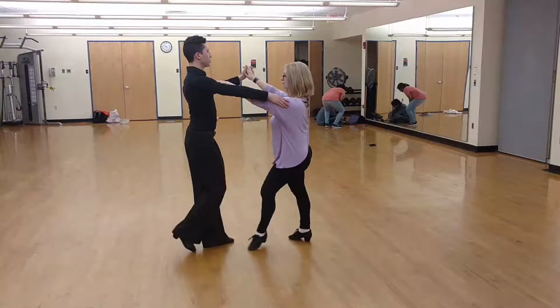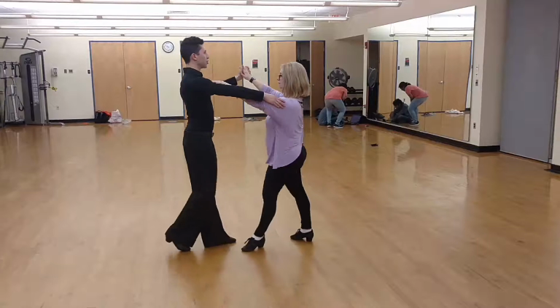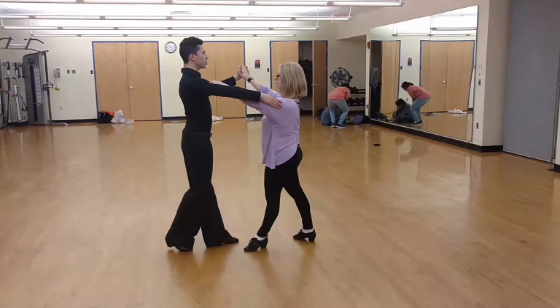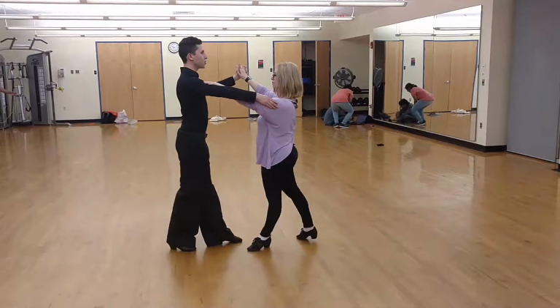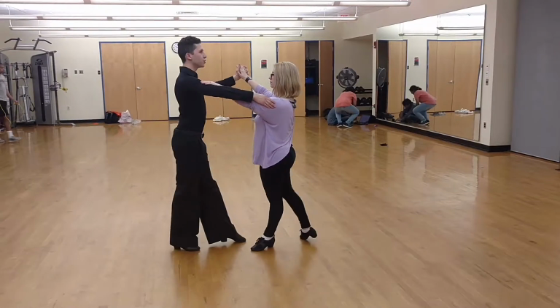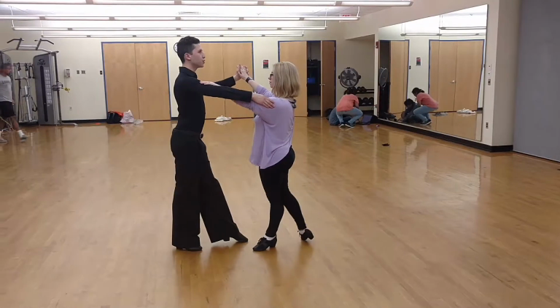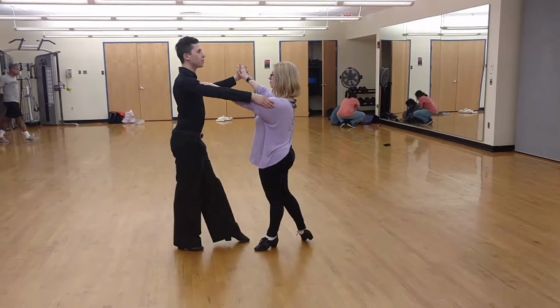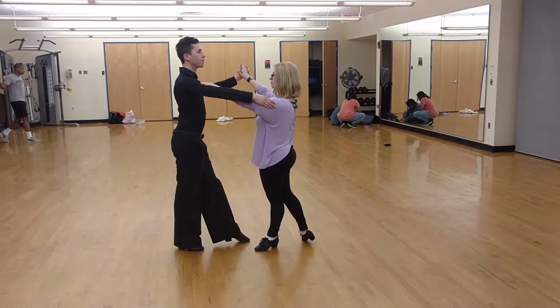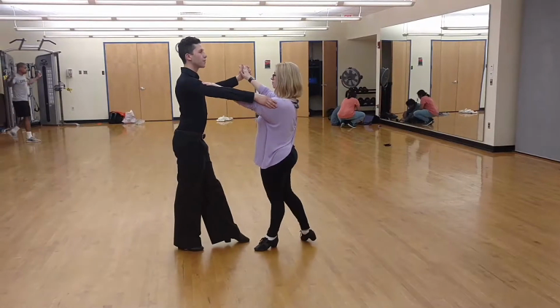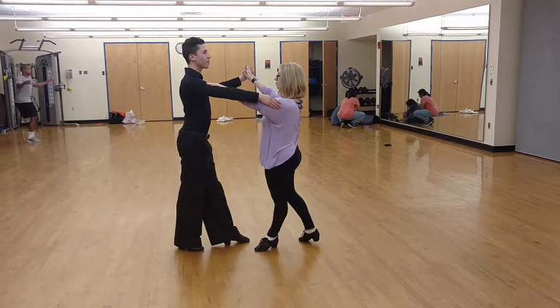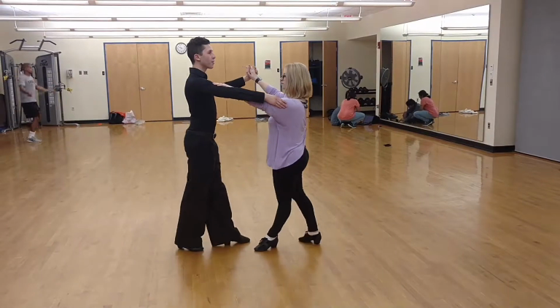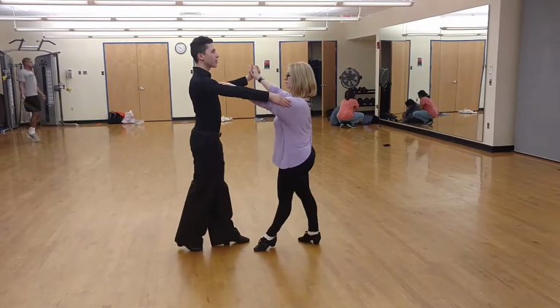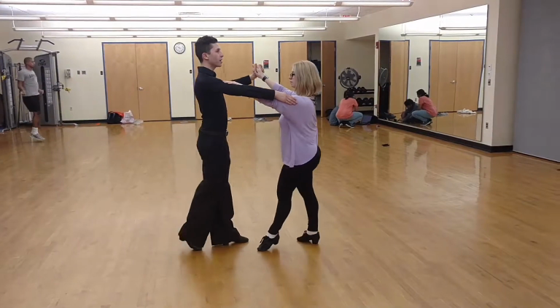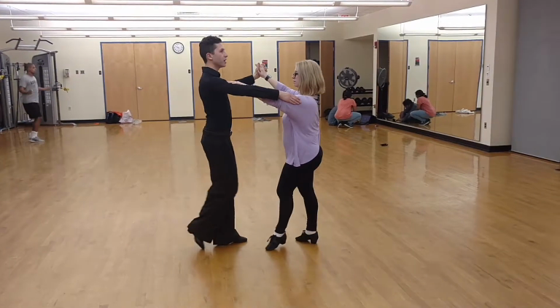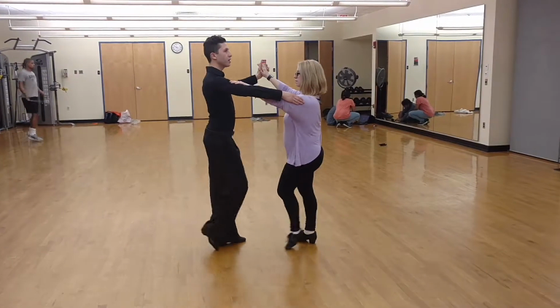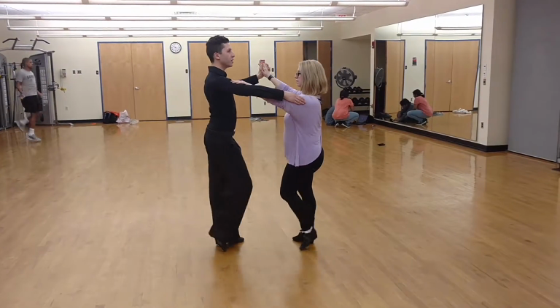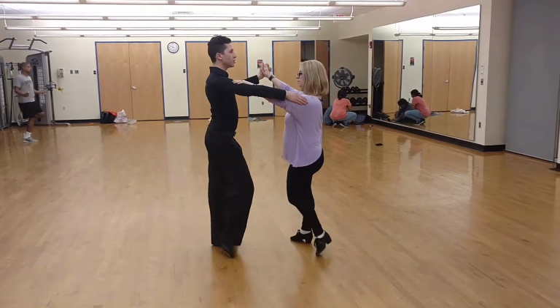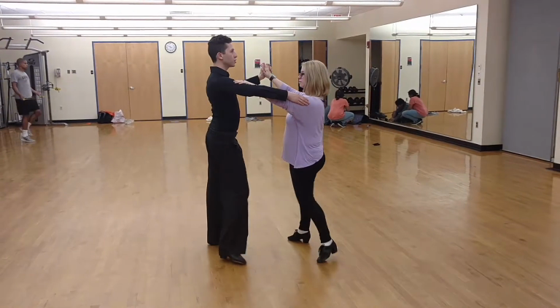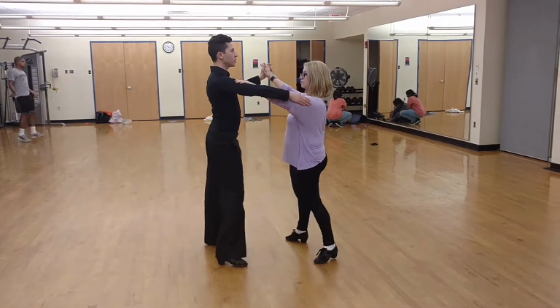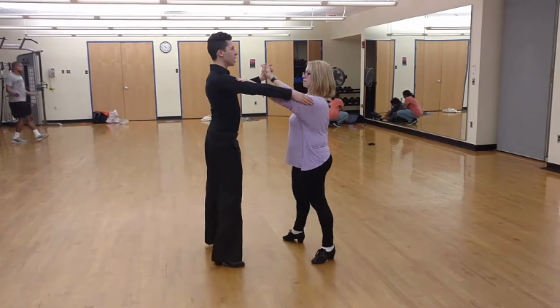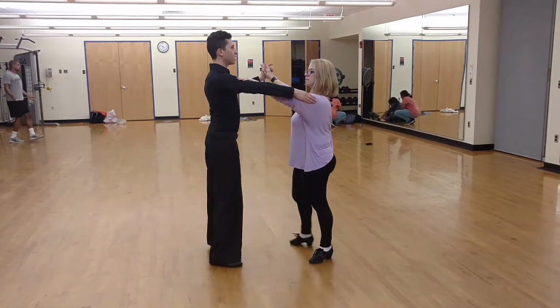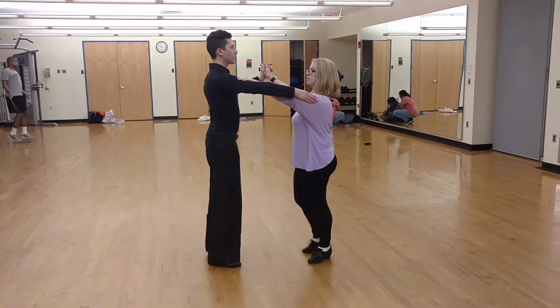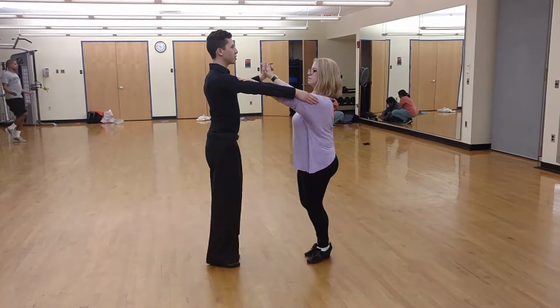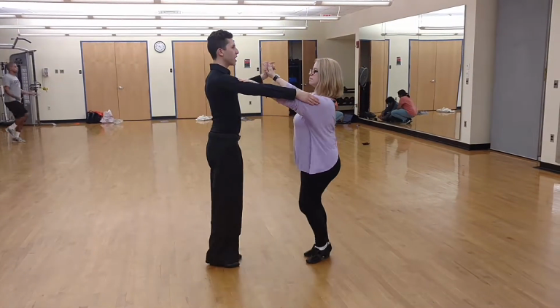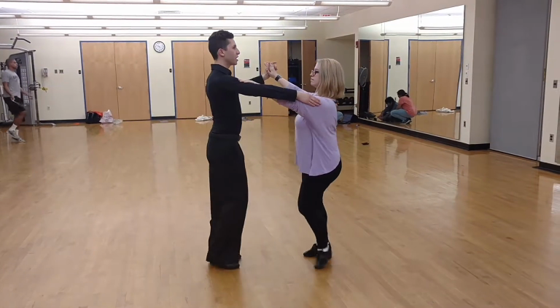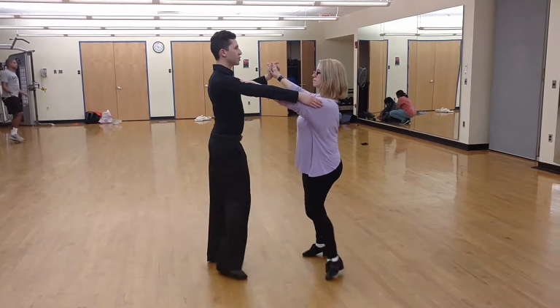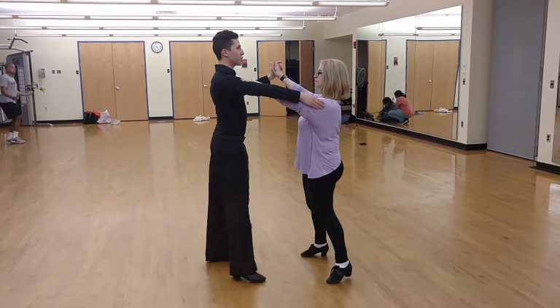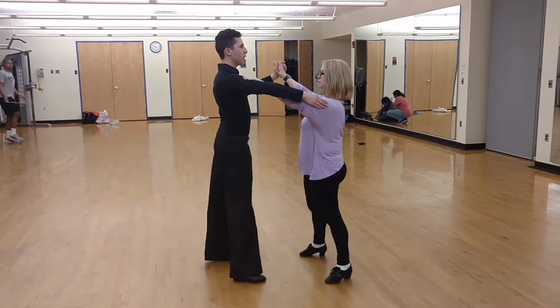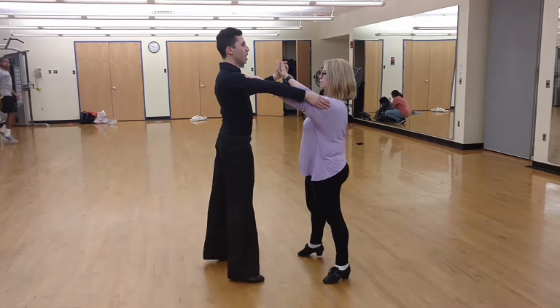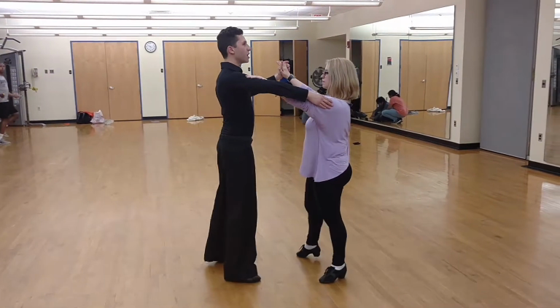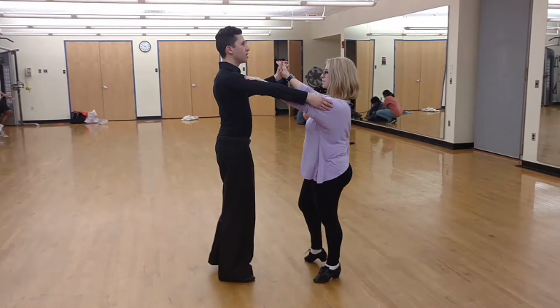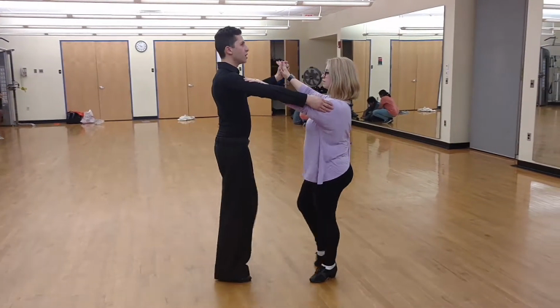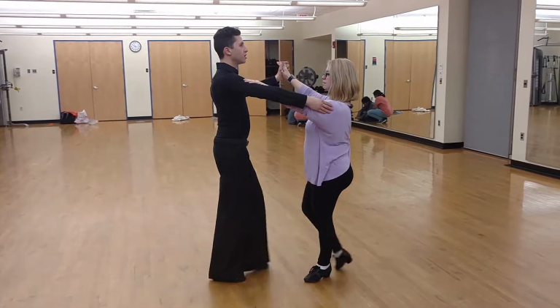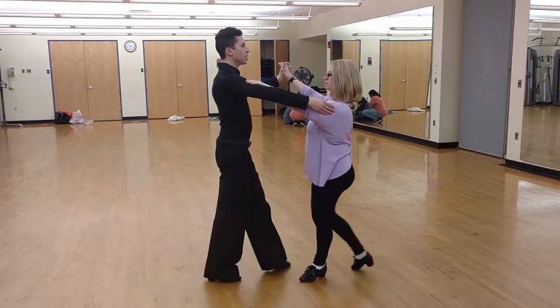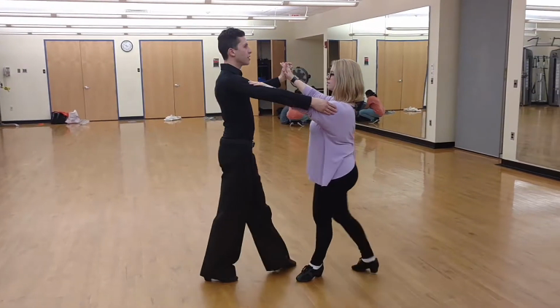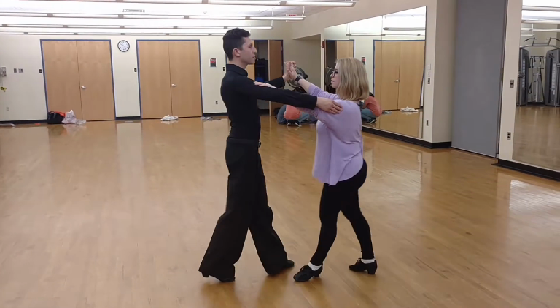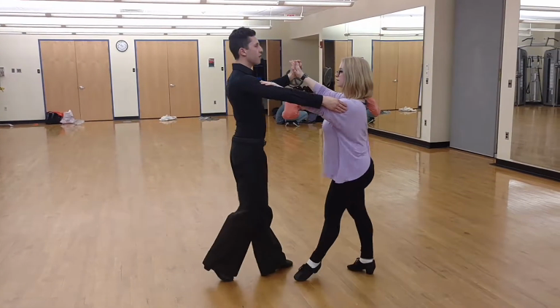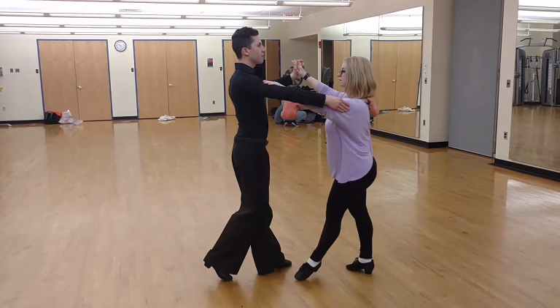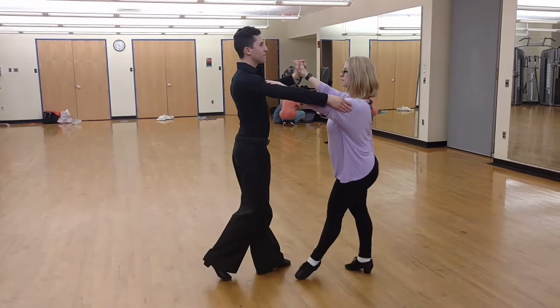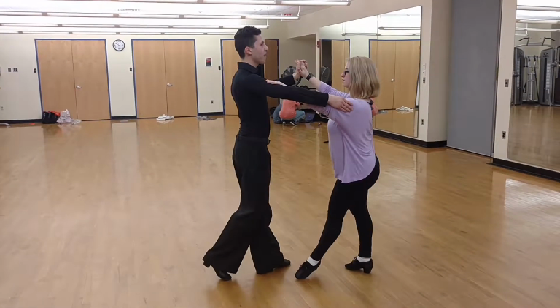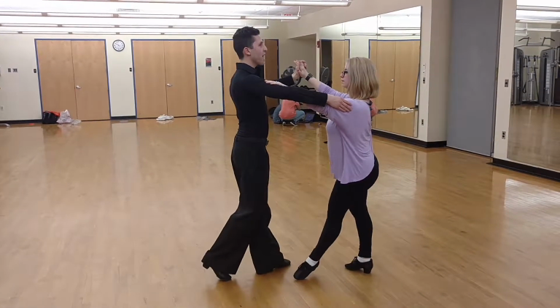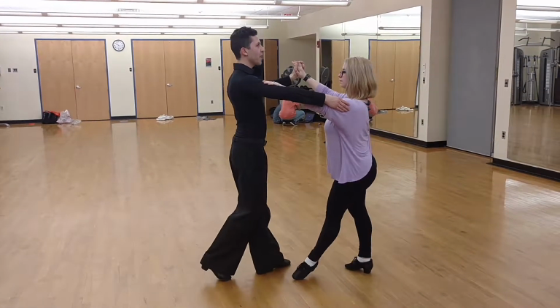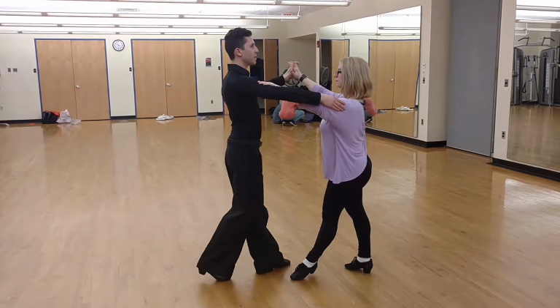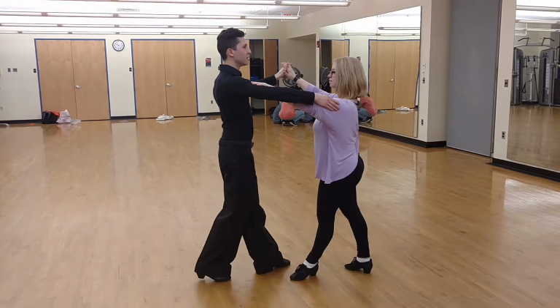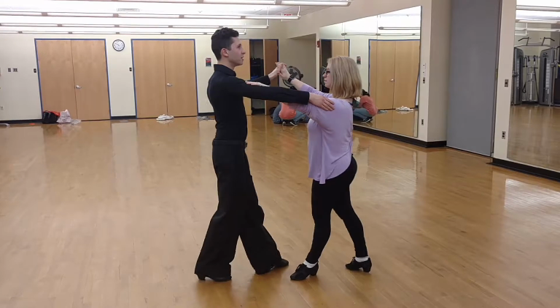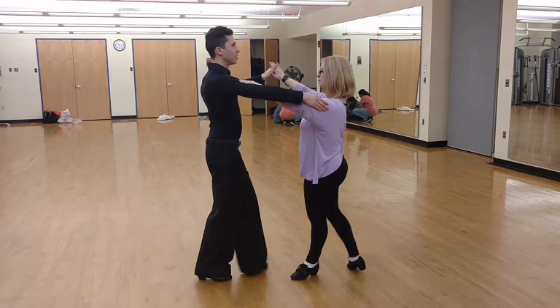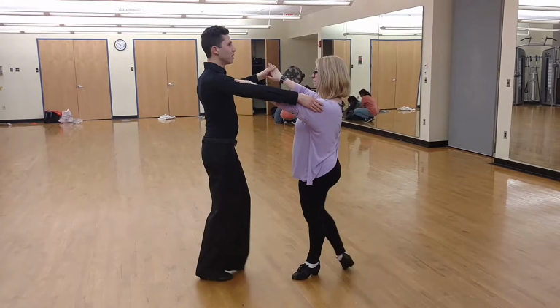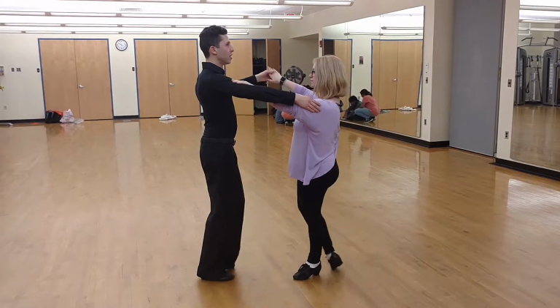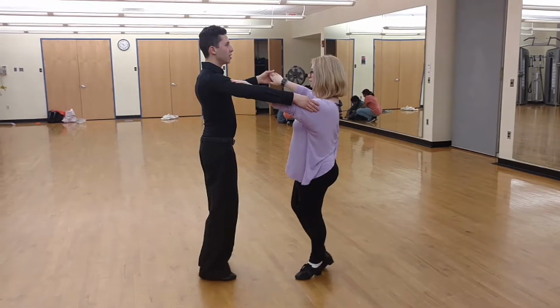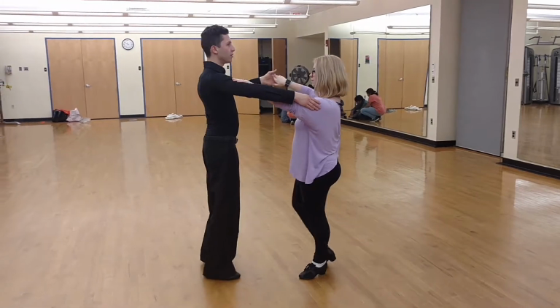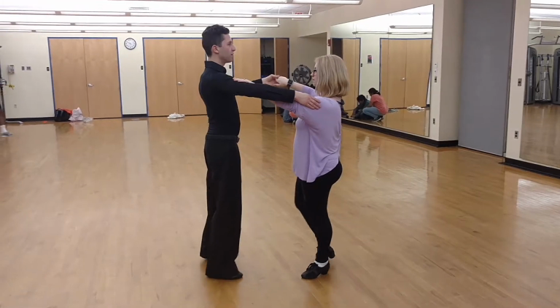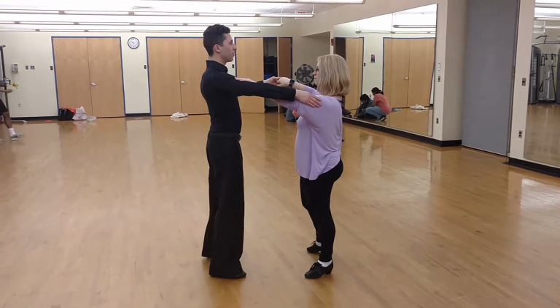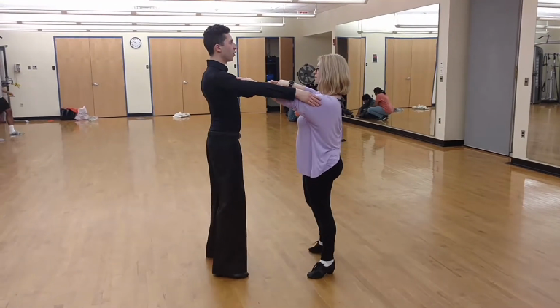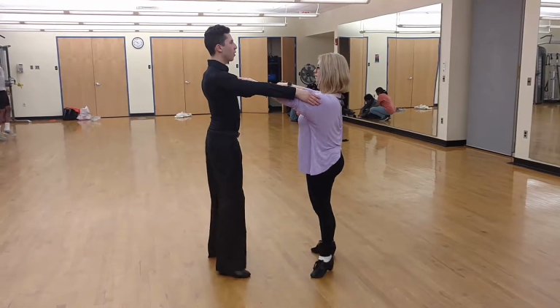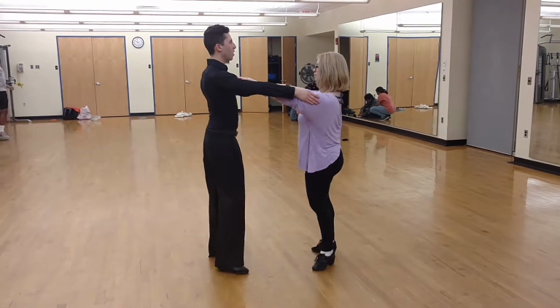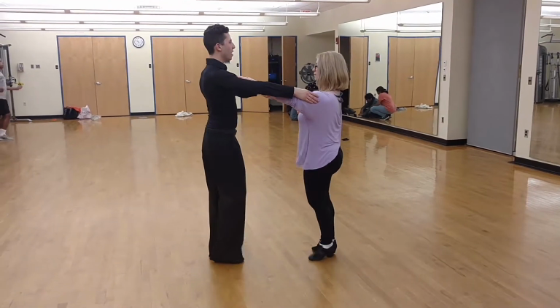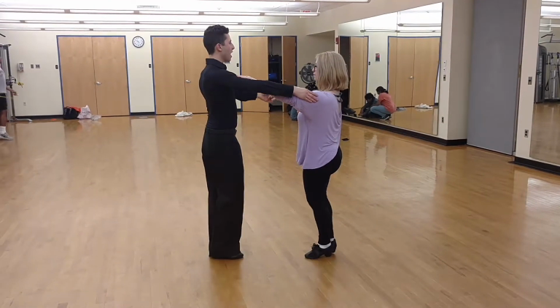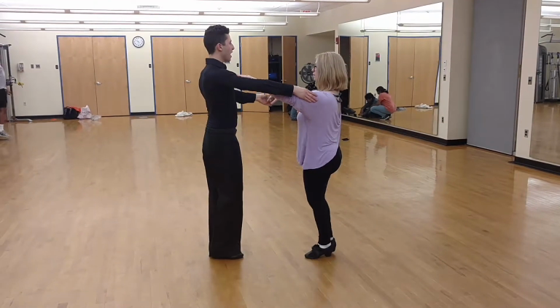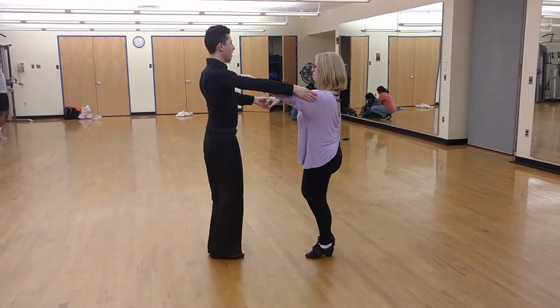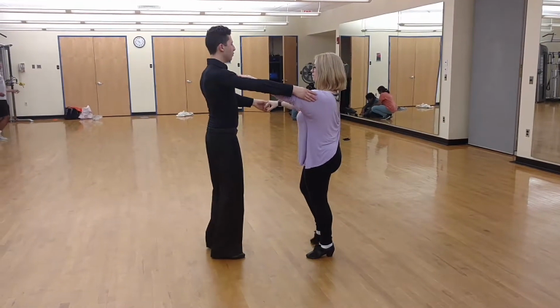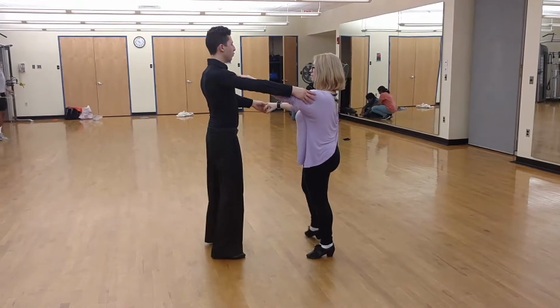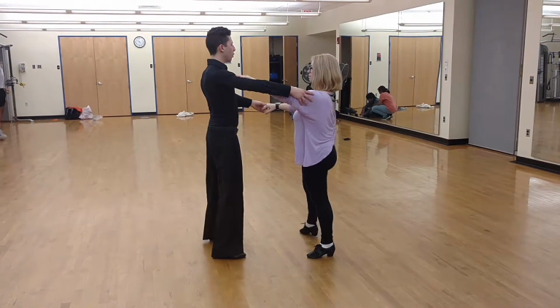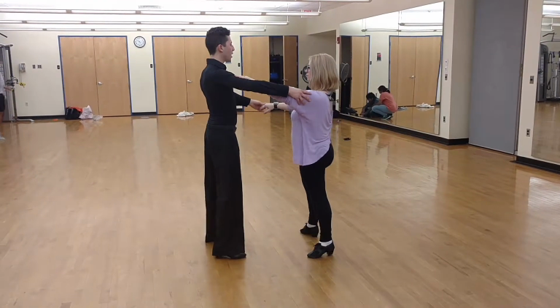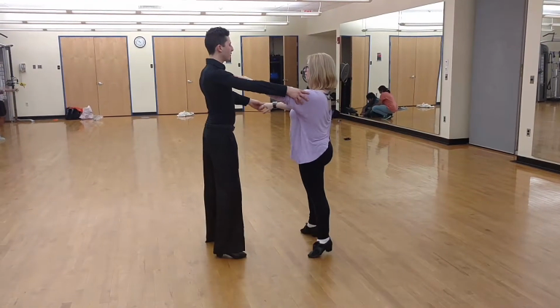Two, three, chop, chop, chop. Here's our fan. Four and one.